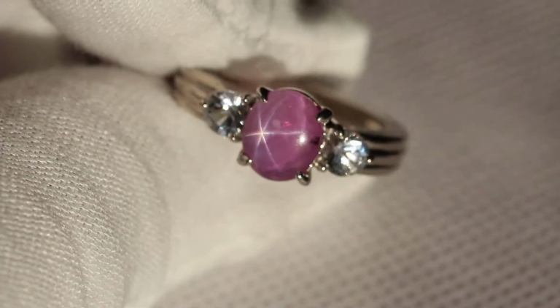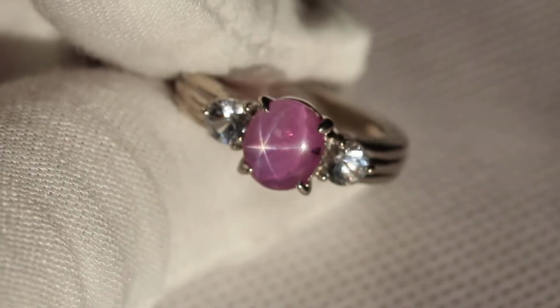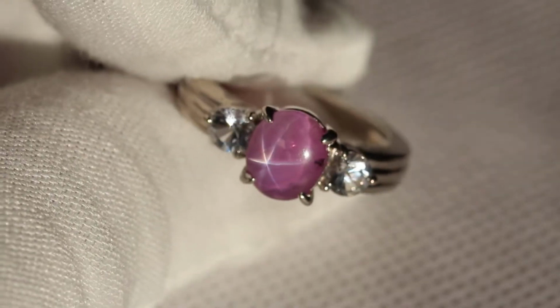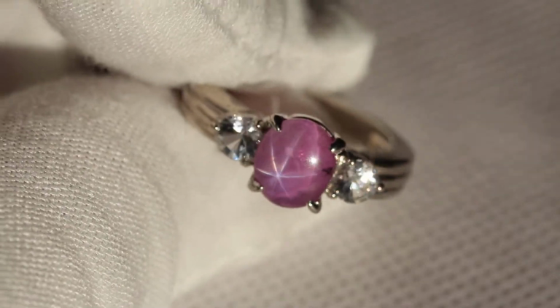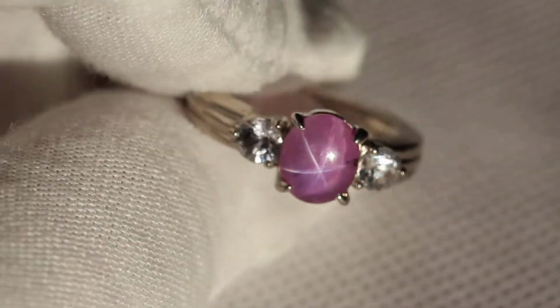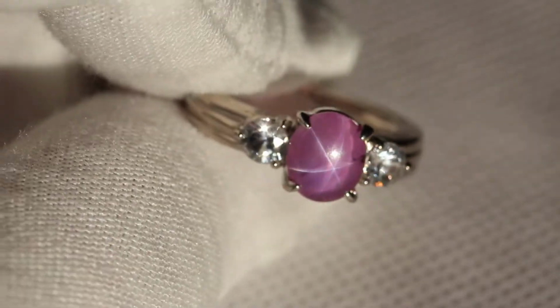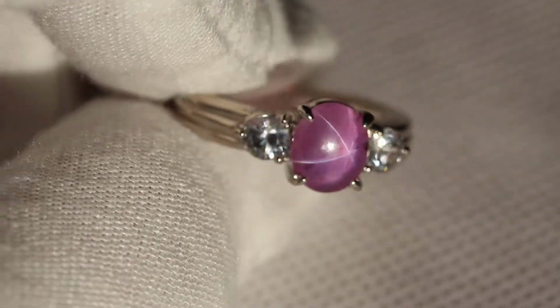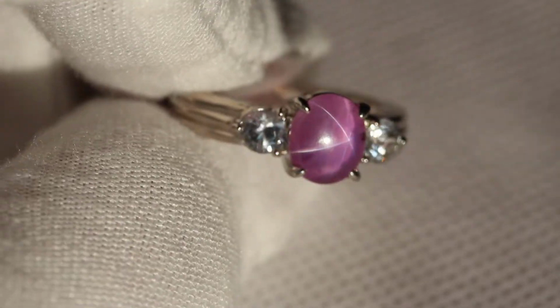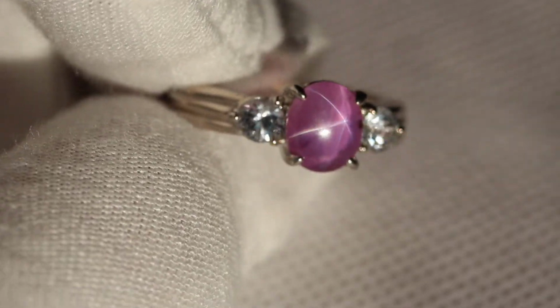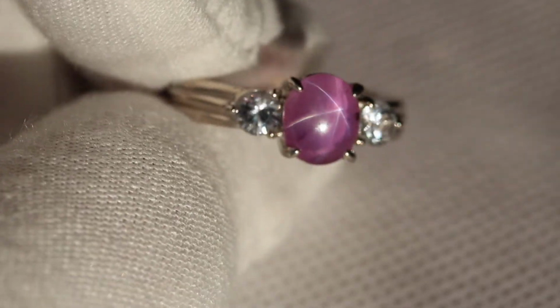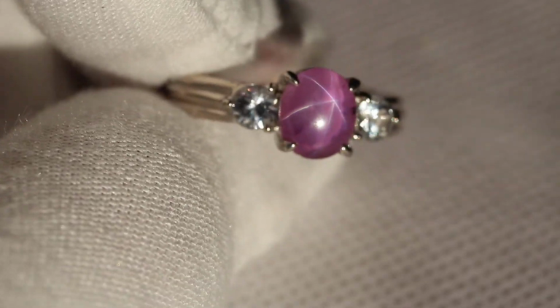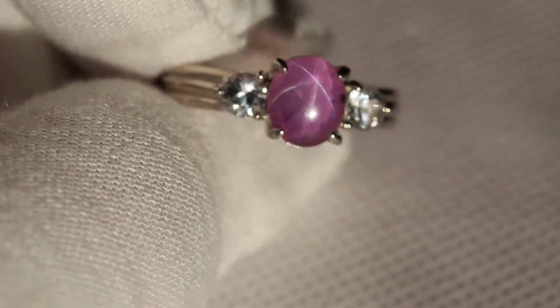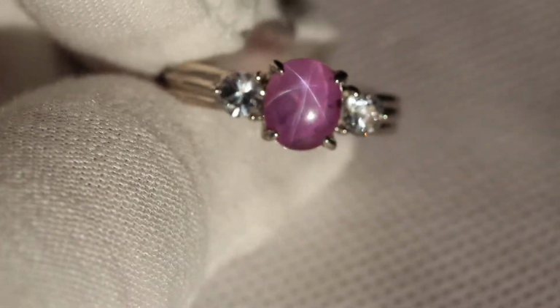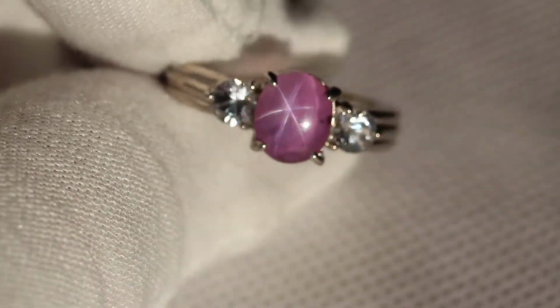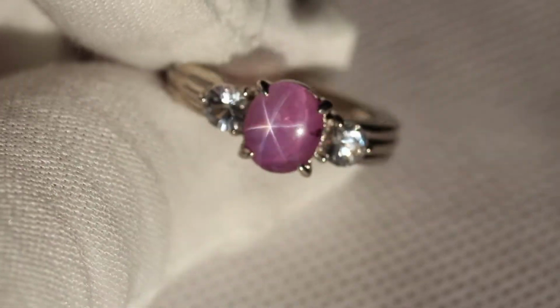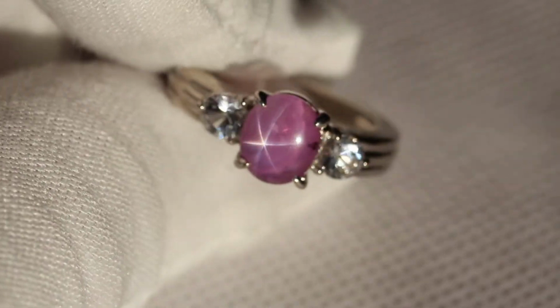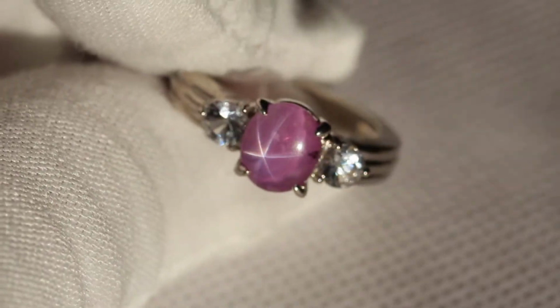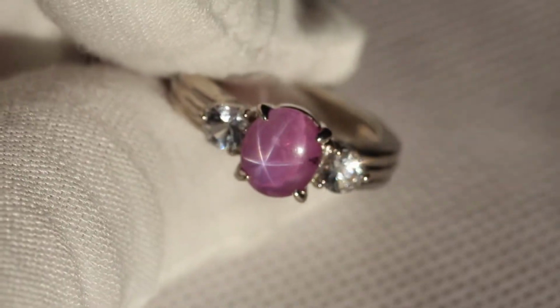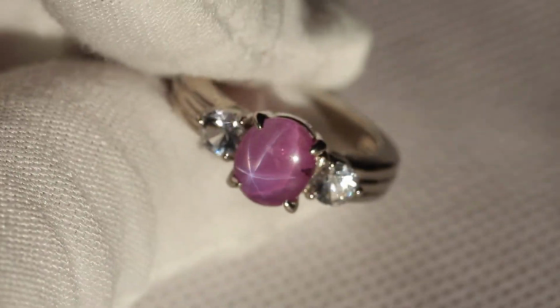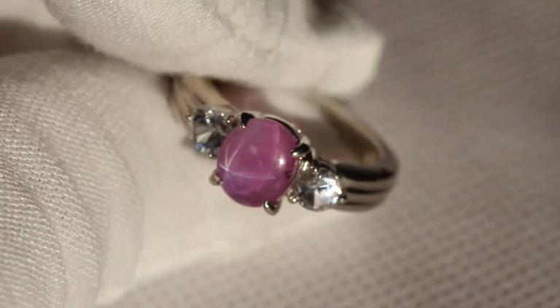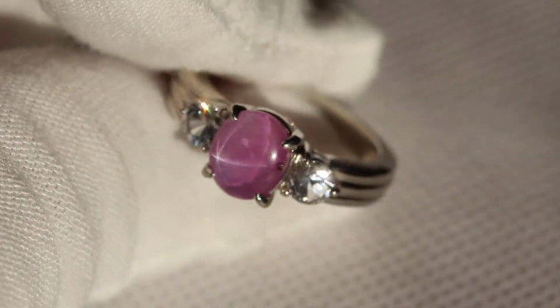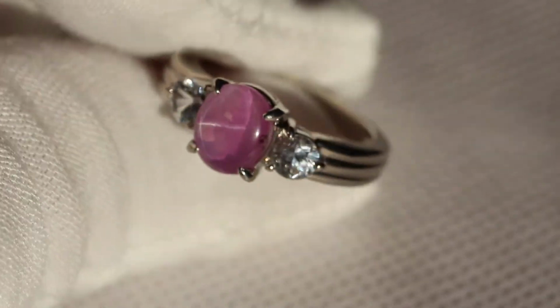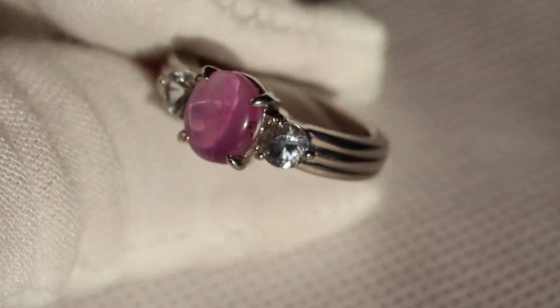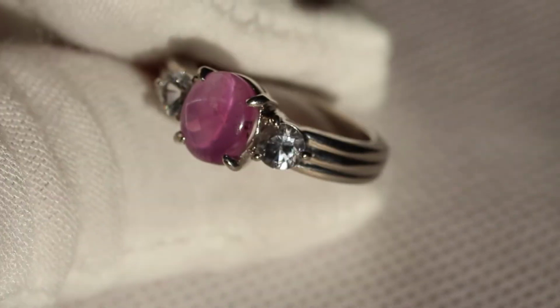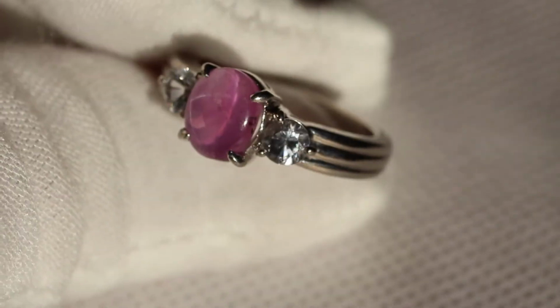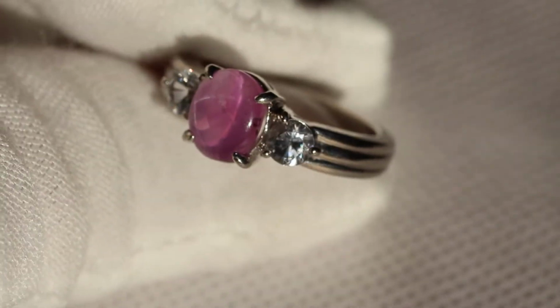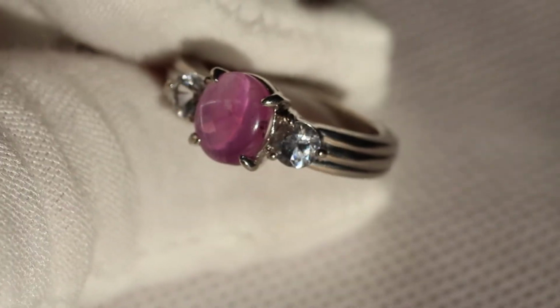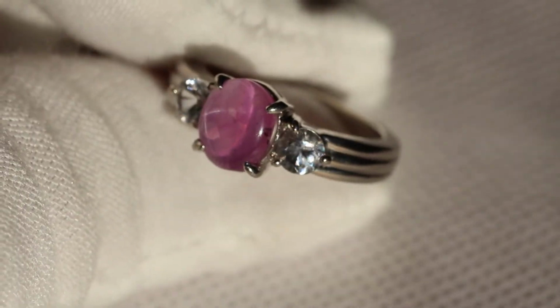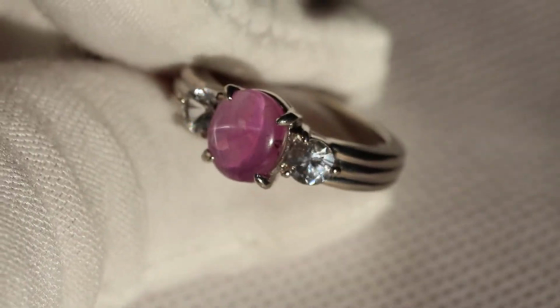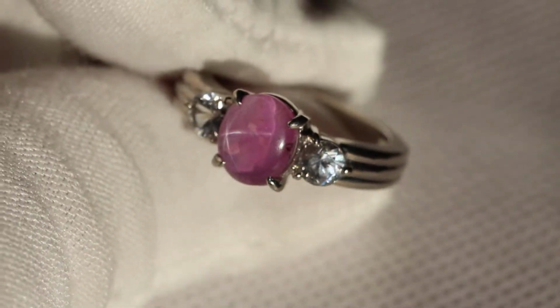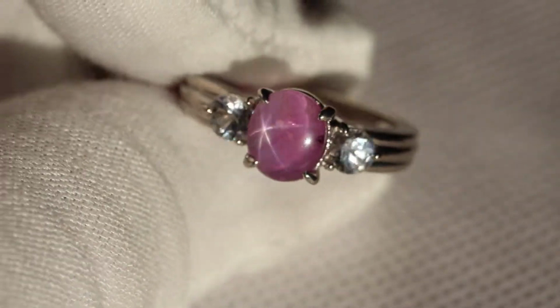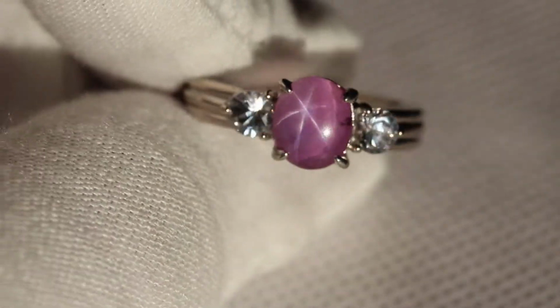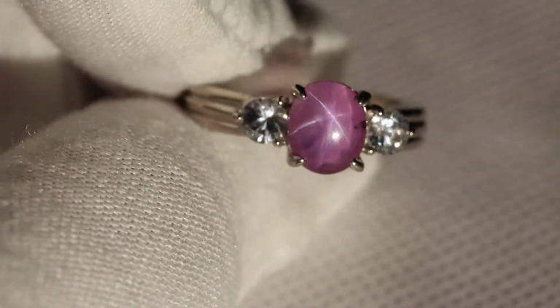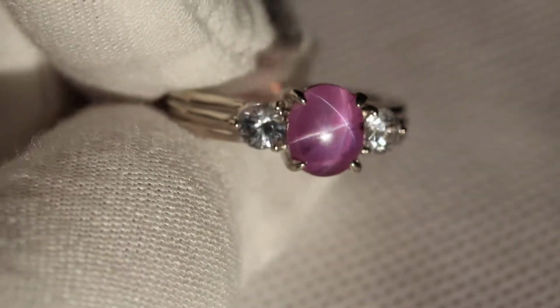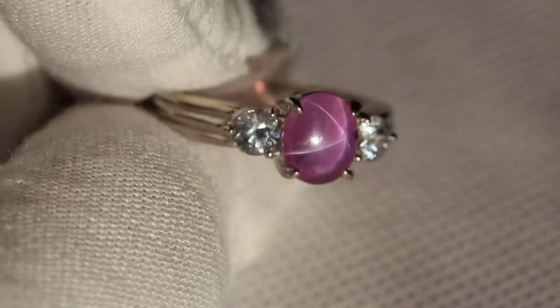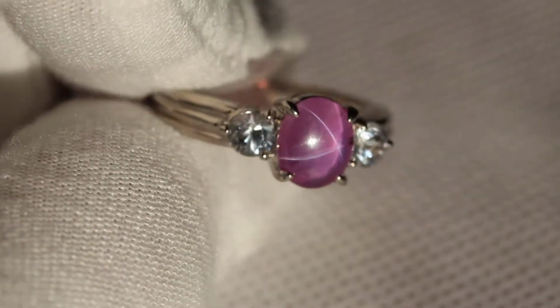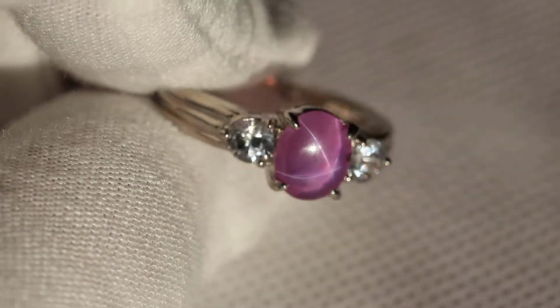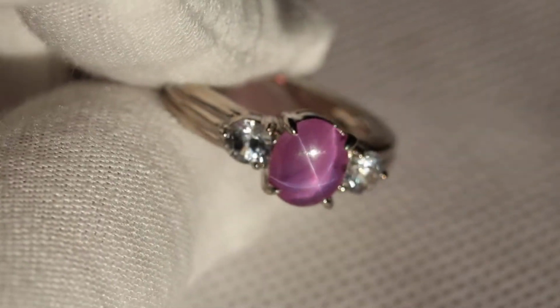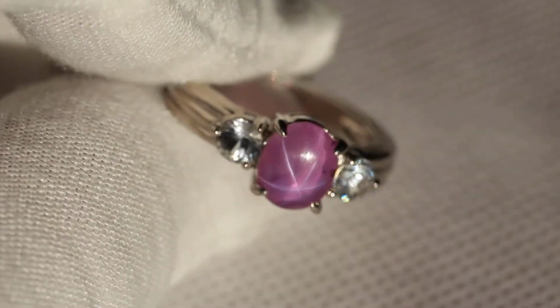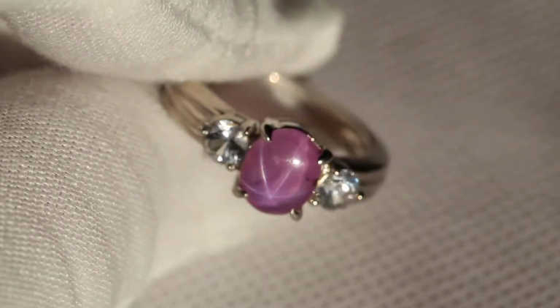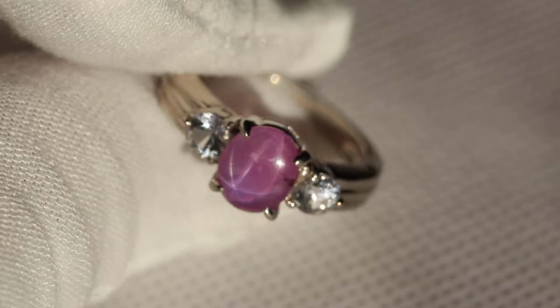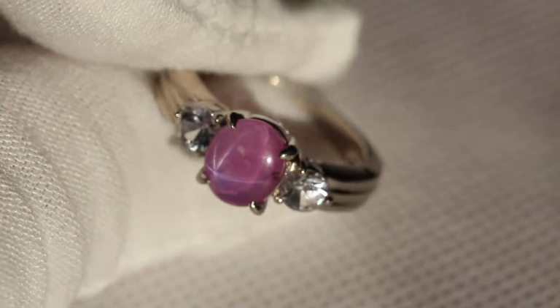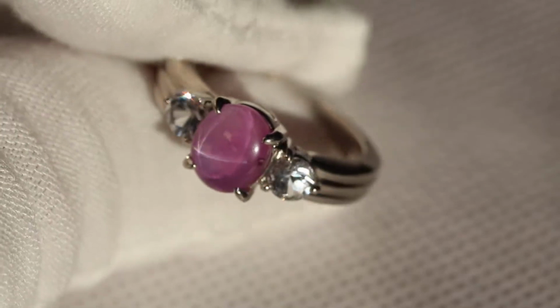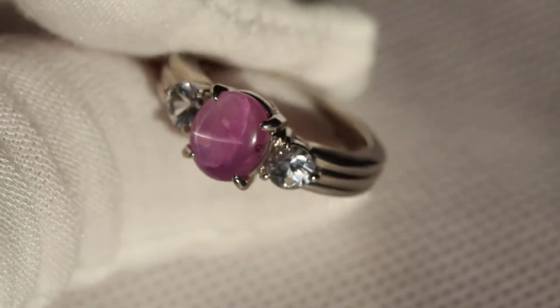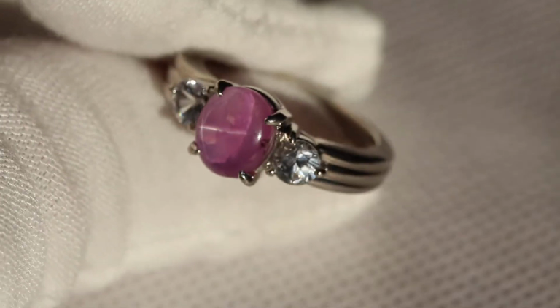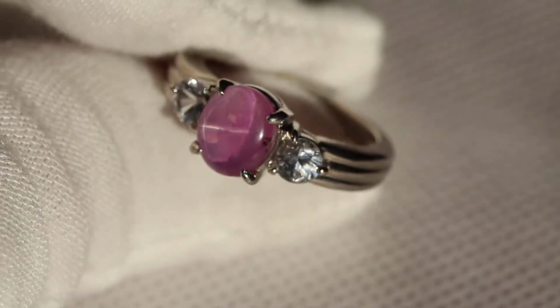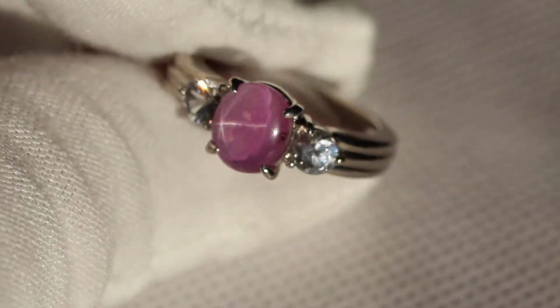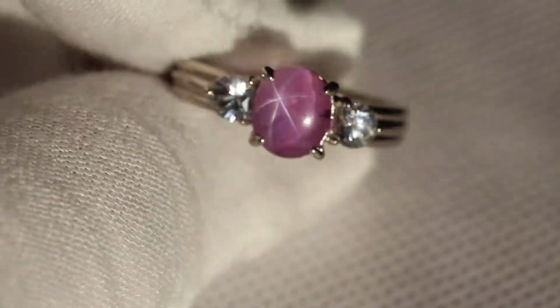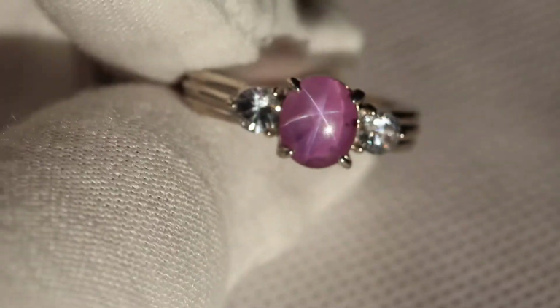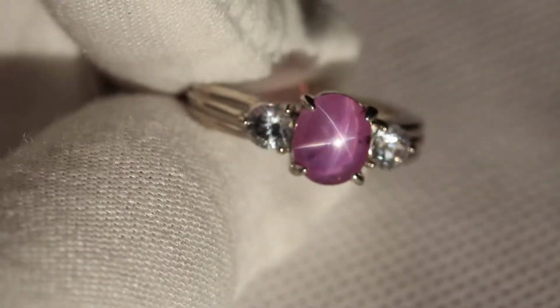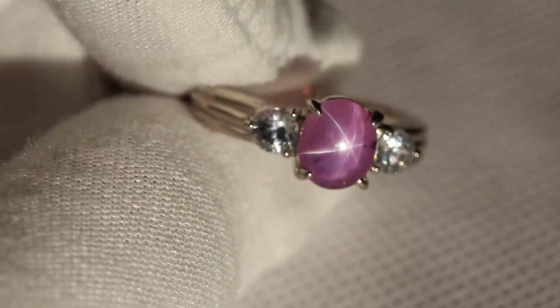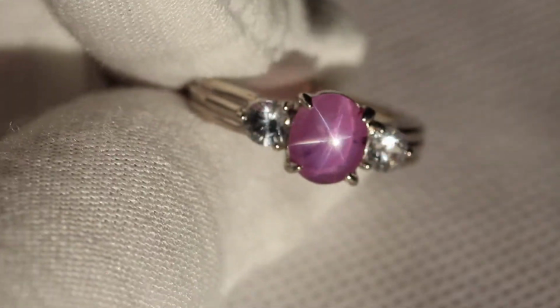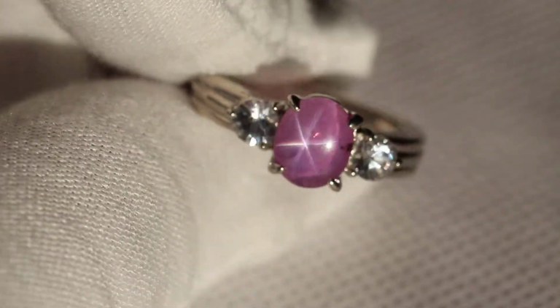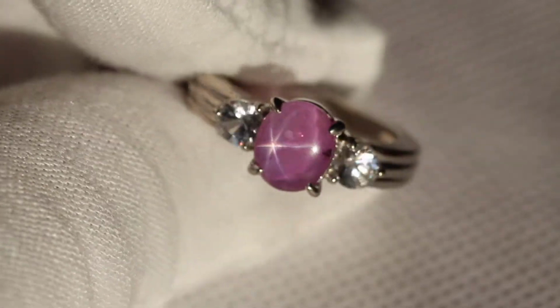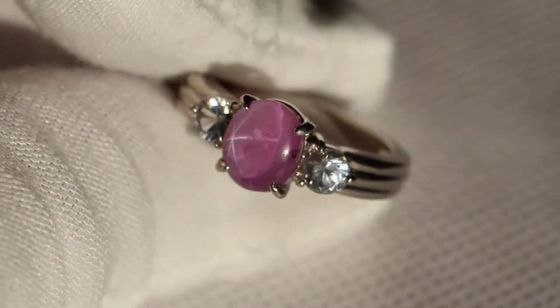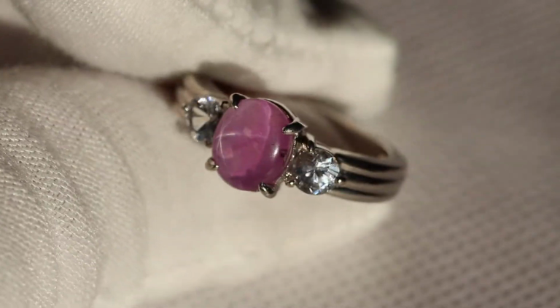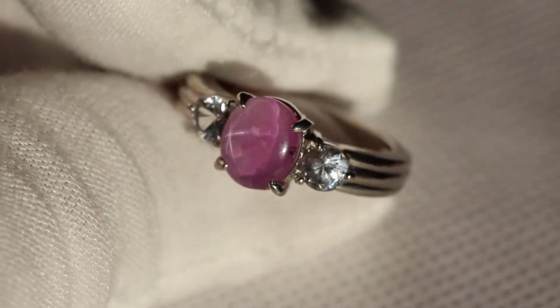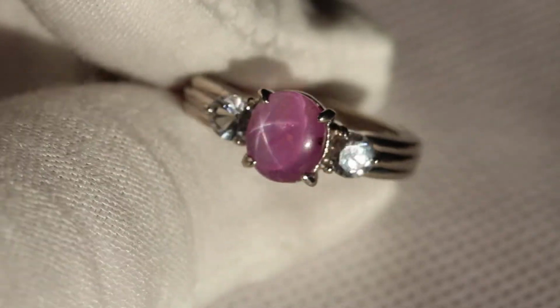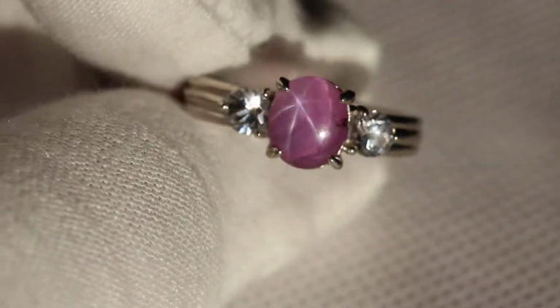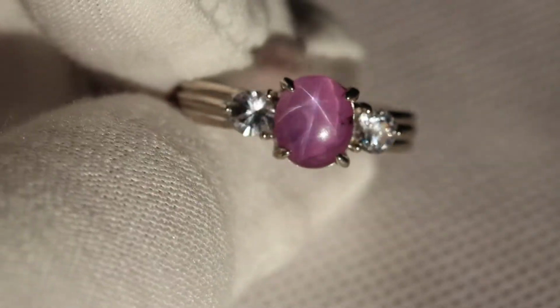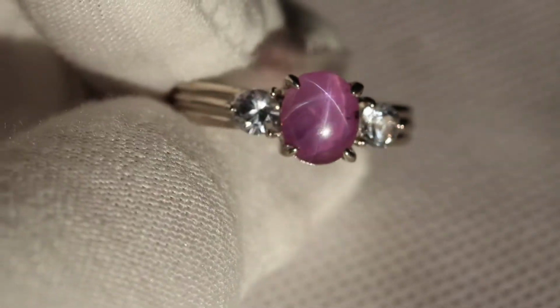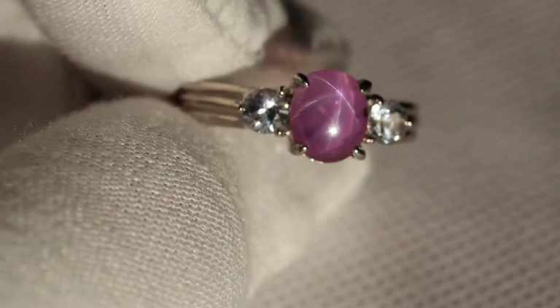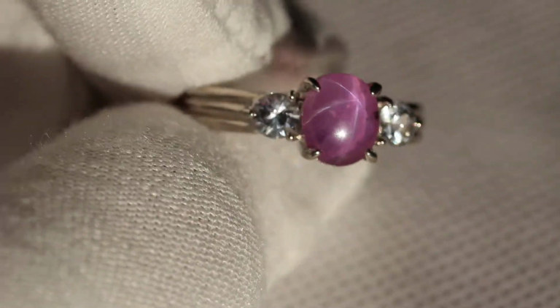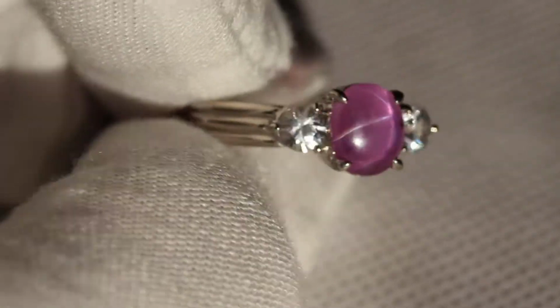As you can see, that star is very prominent. This is actually a natural star — this is not a Lindy star, it is not created, it is natural.